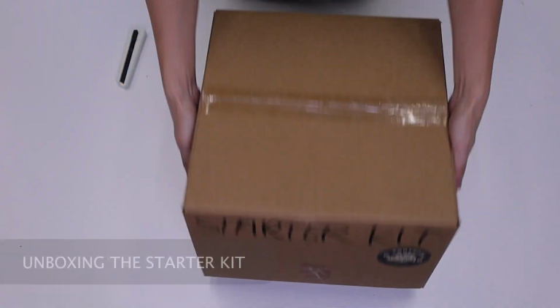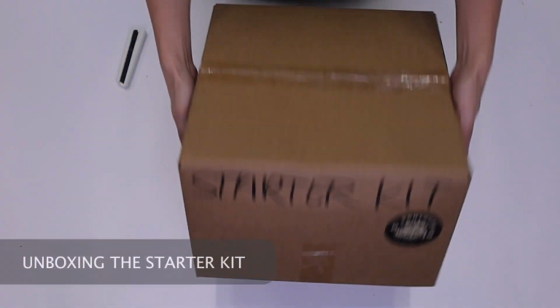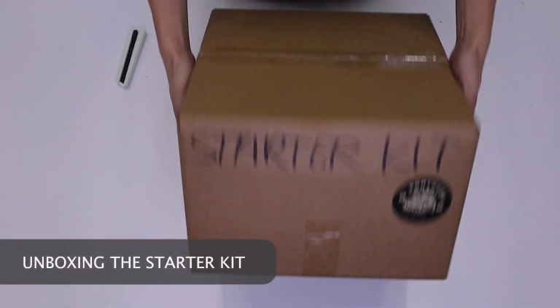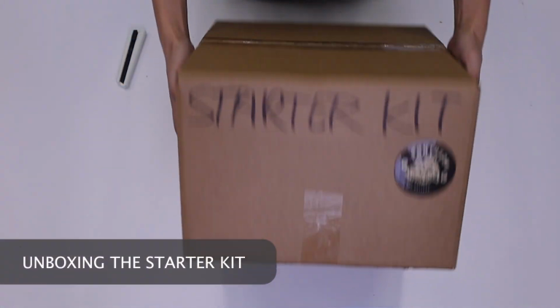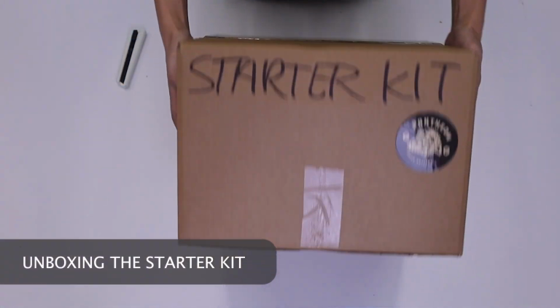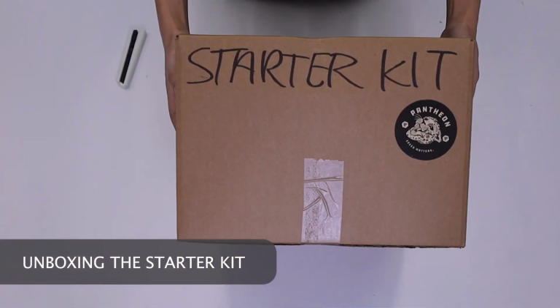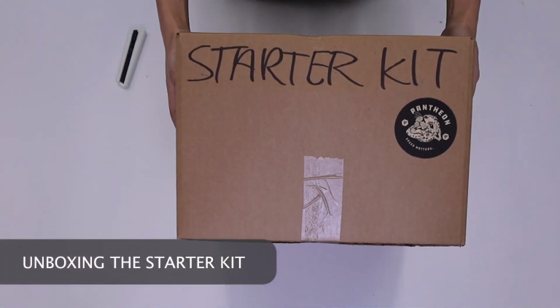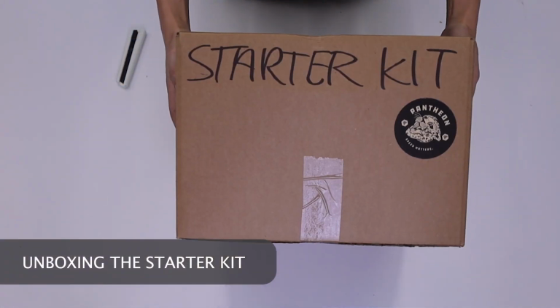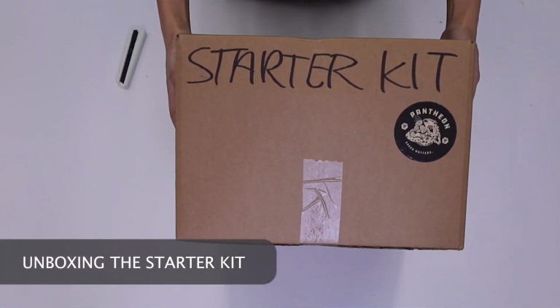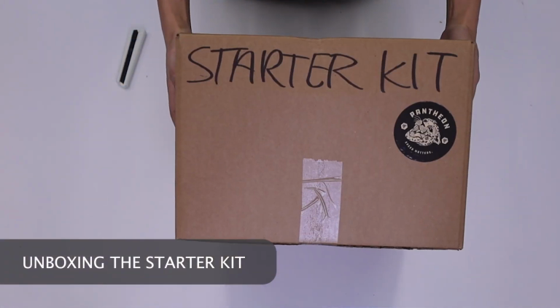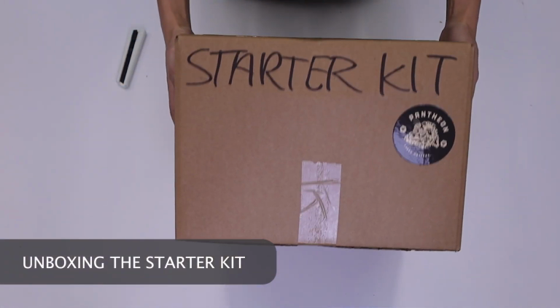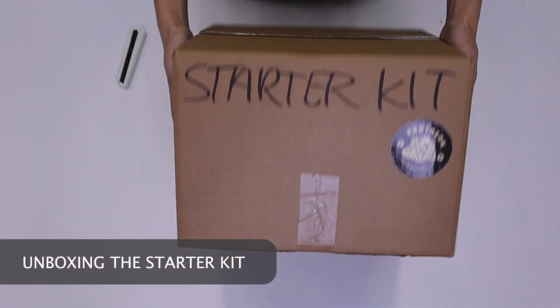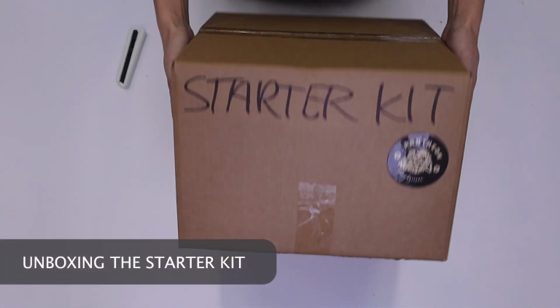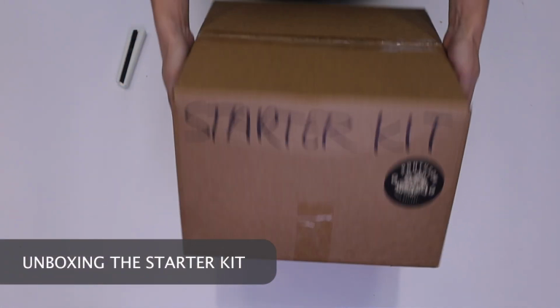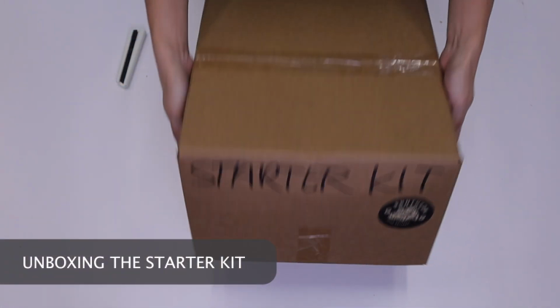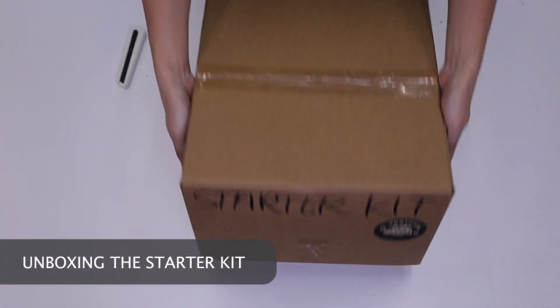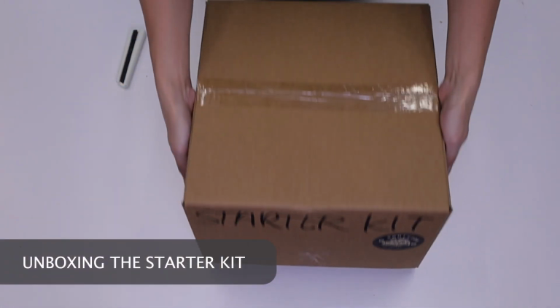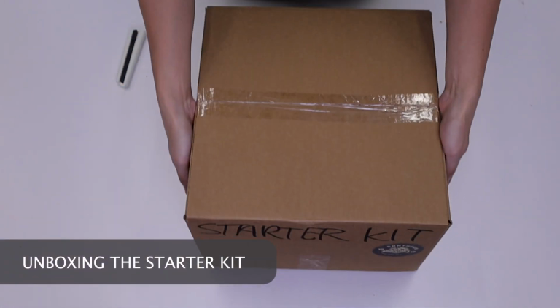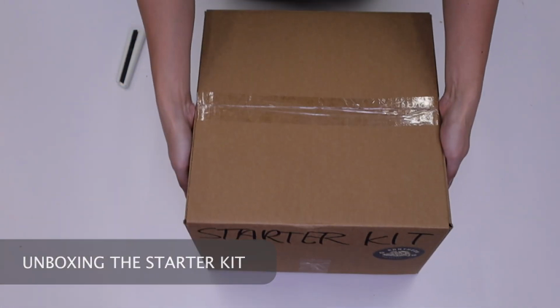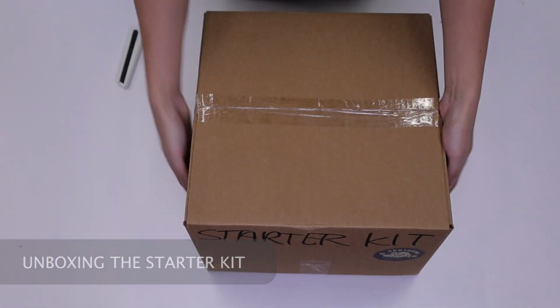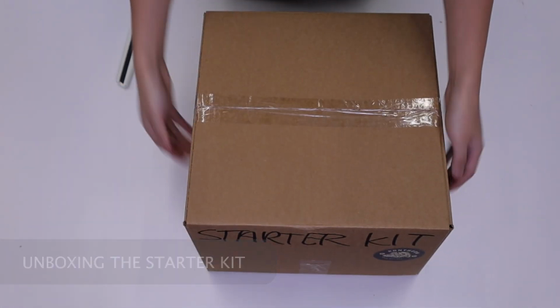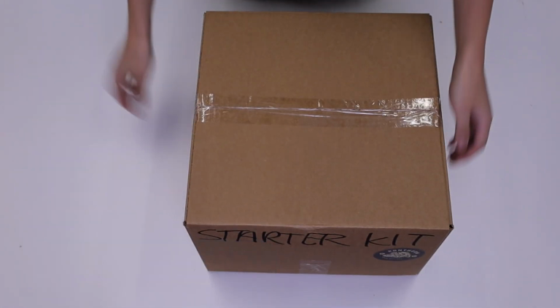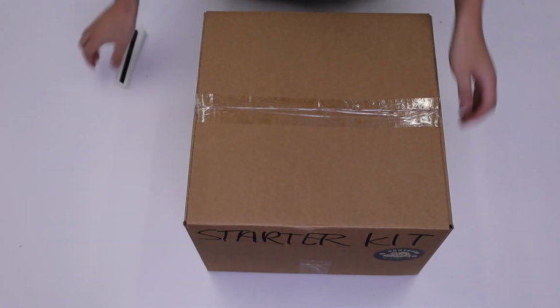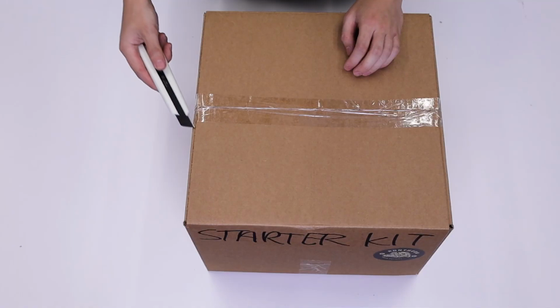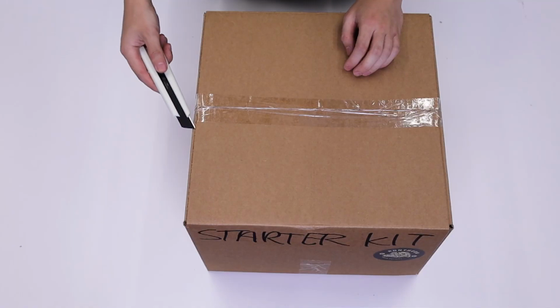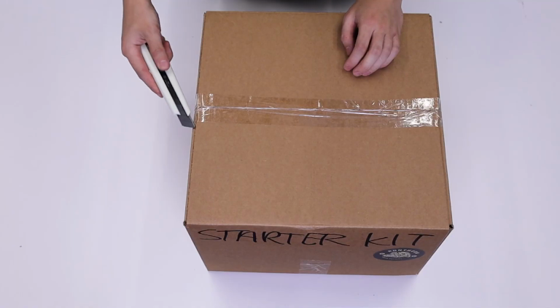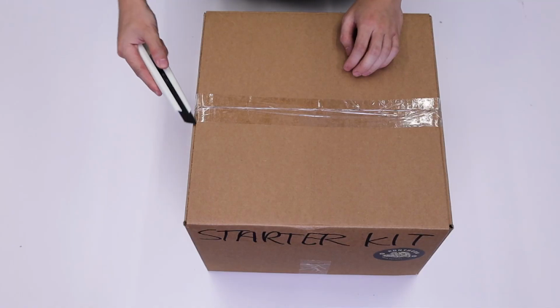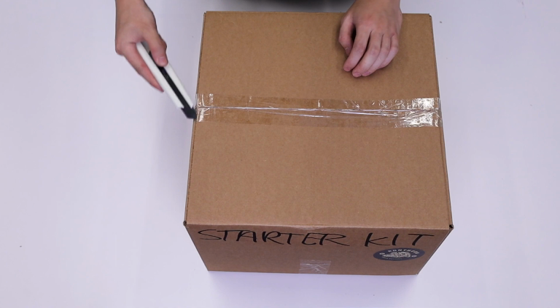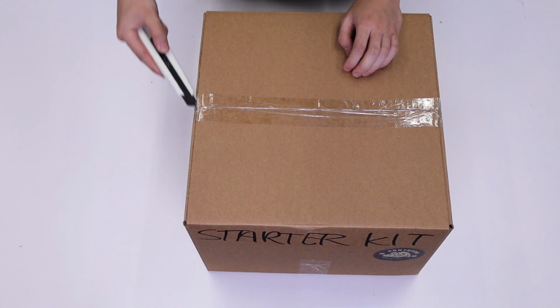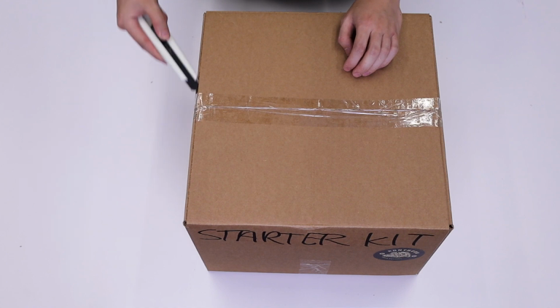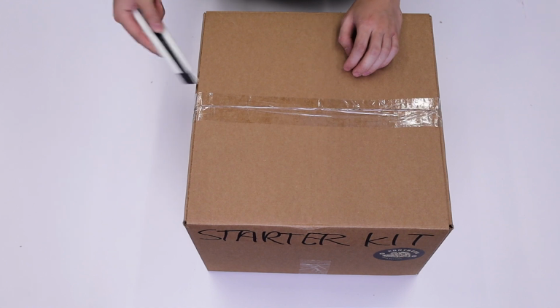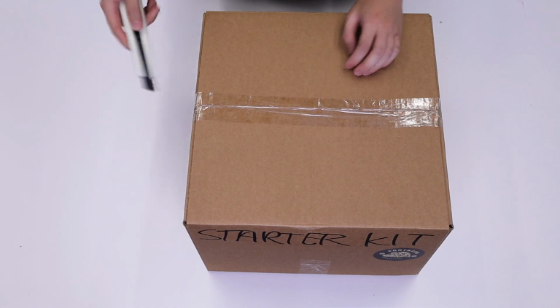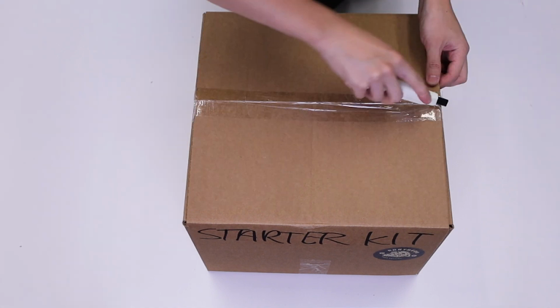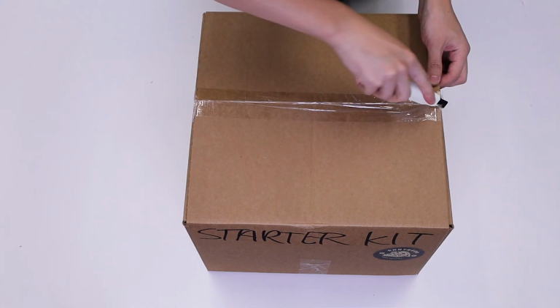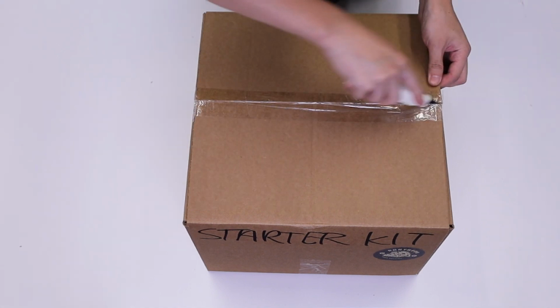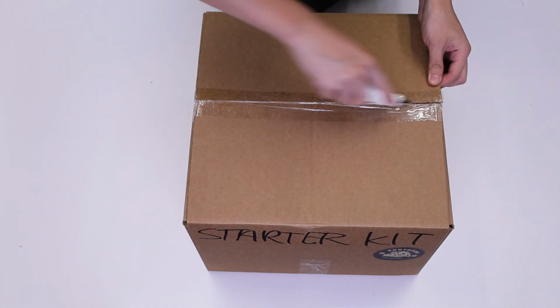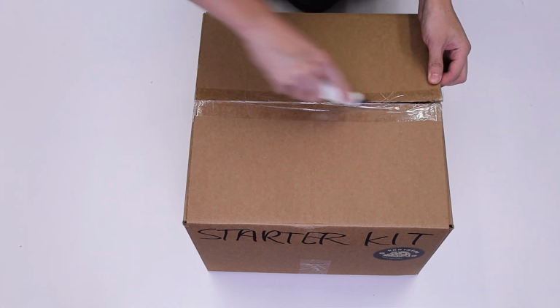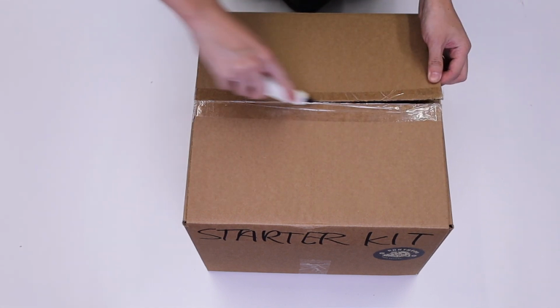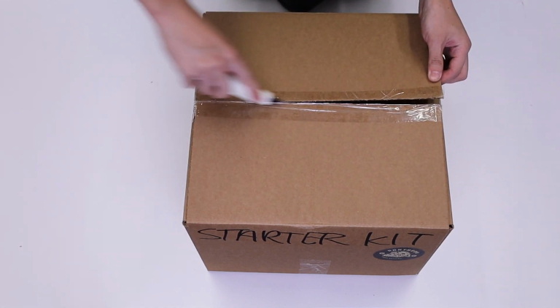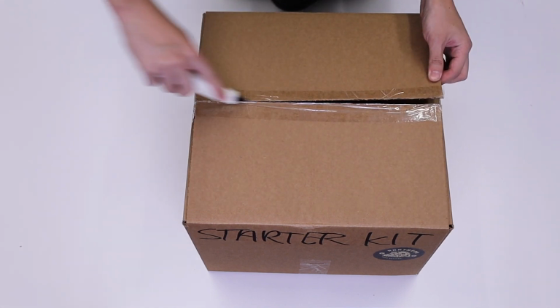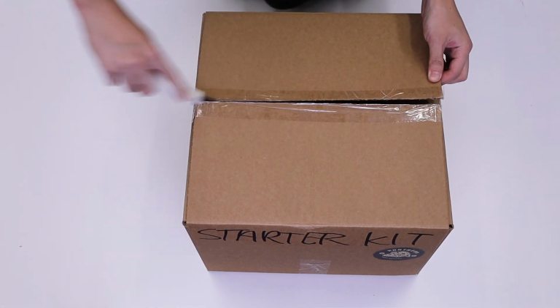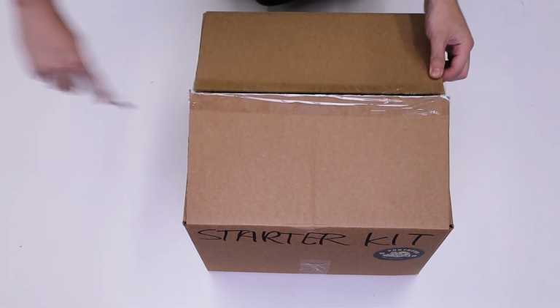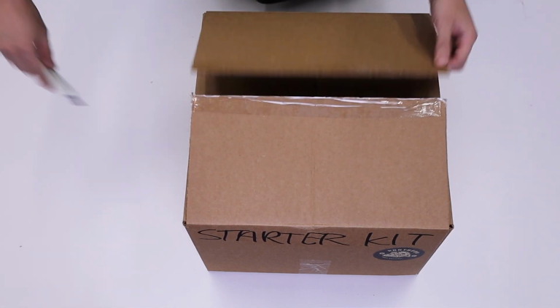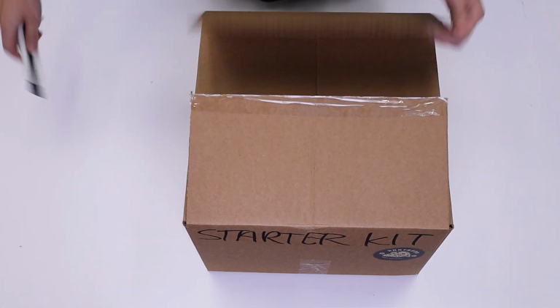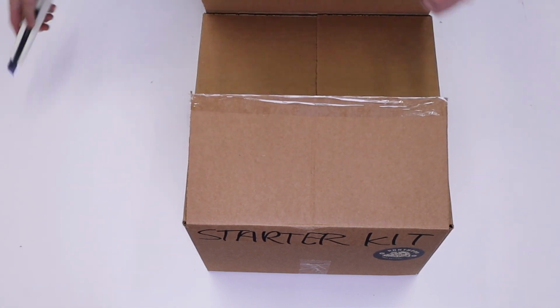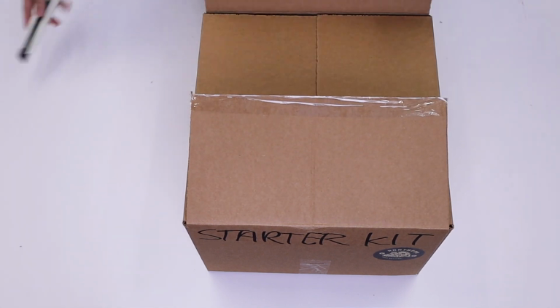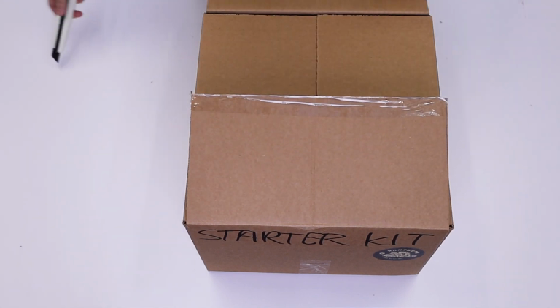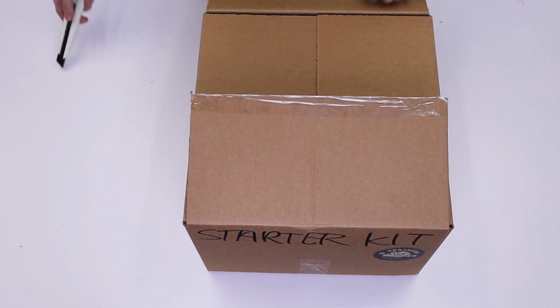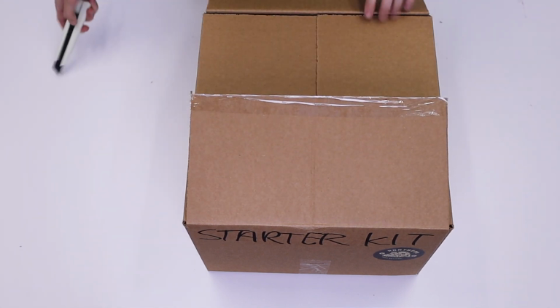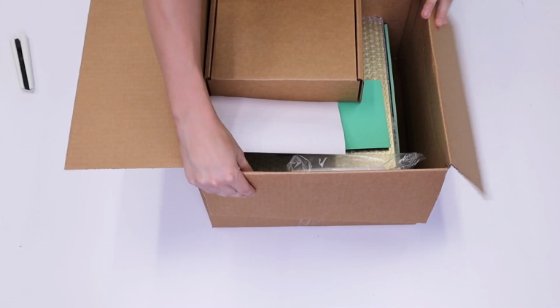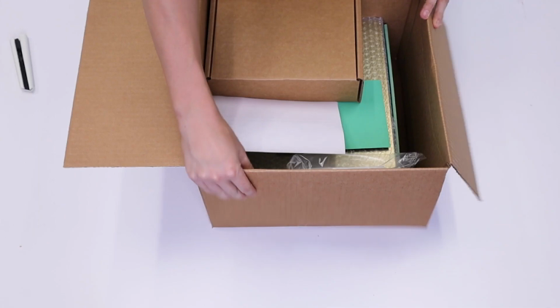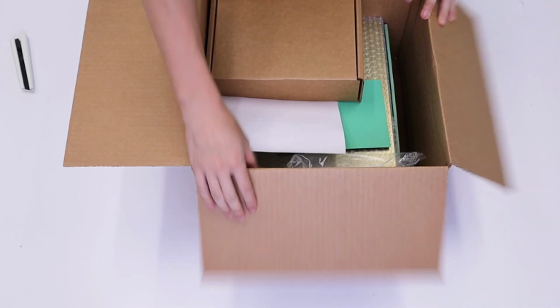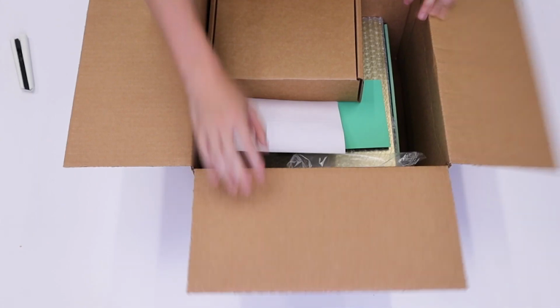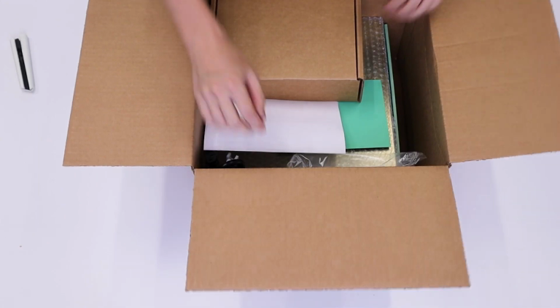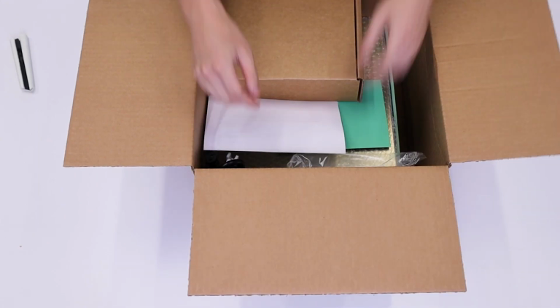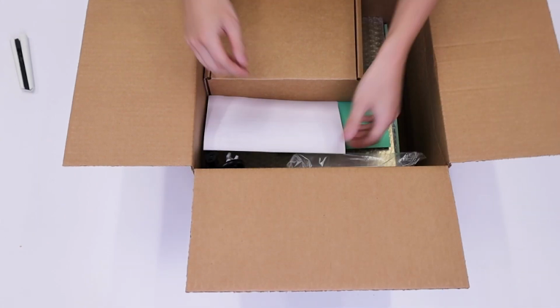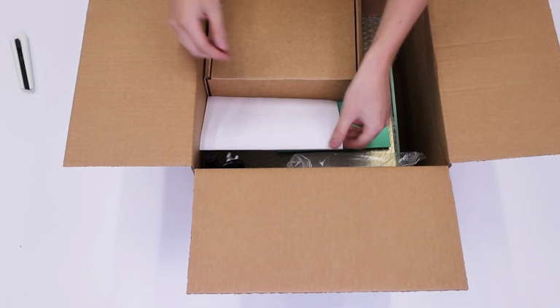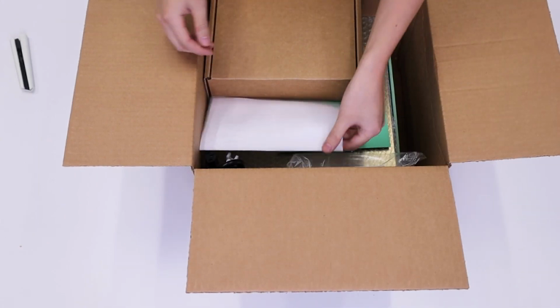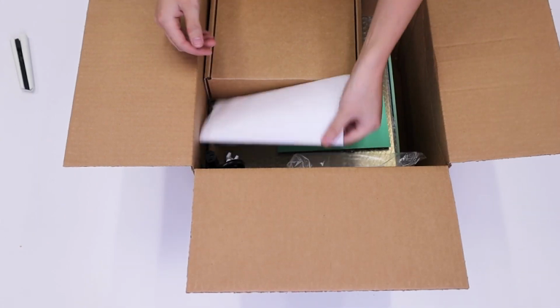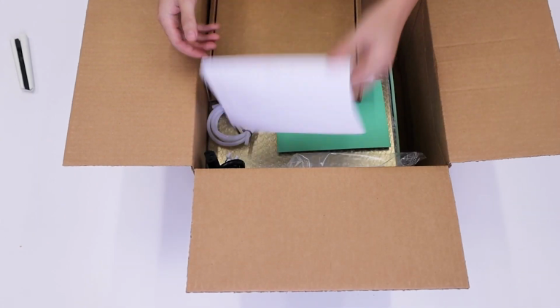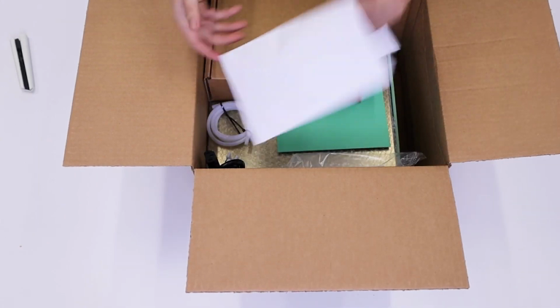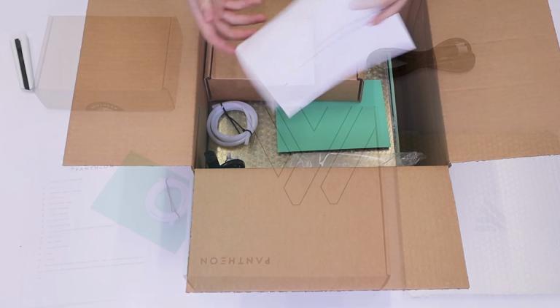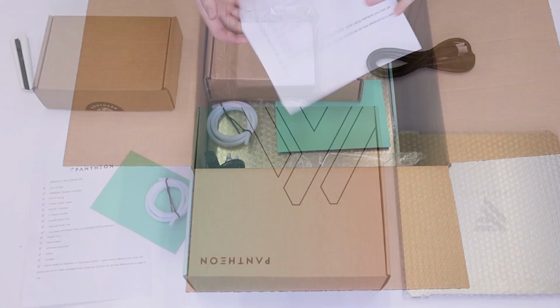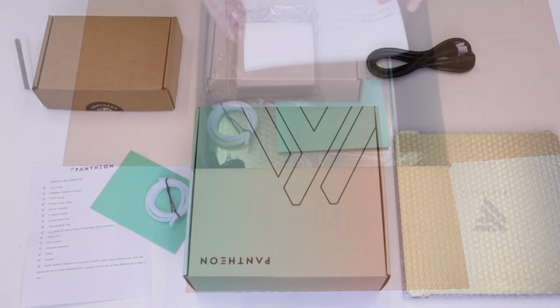Next, we will unbox the starter kit. The starter kit contains all the essential parts and supplies needed to run your printer.